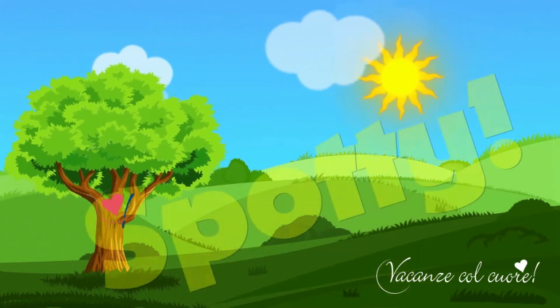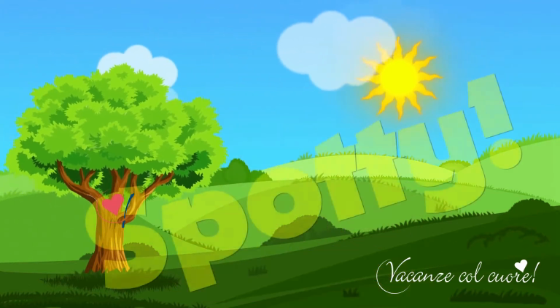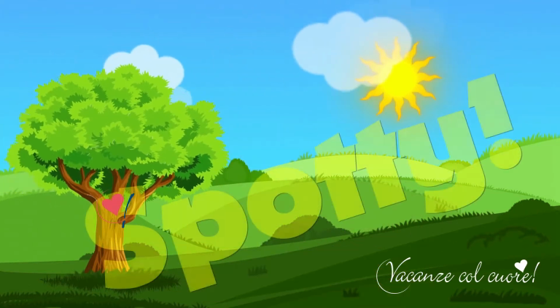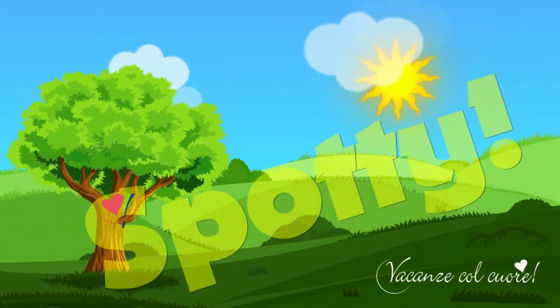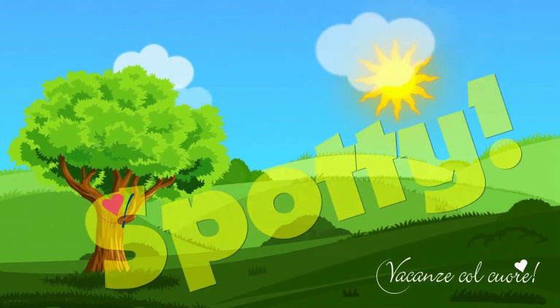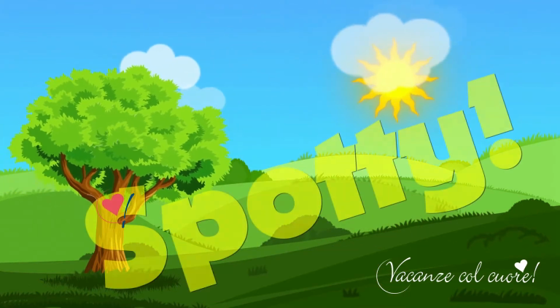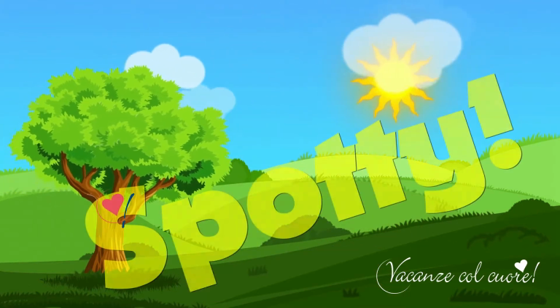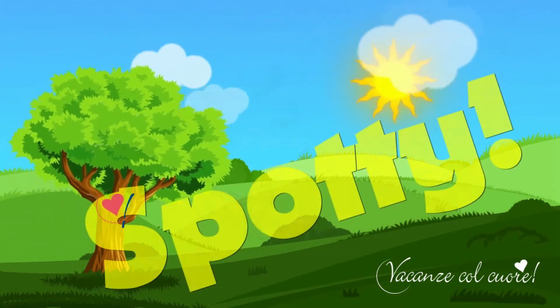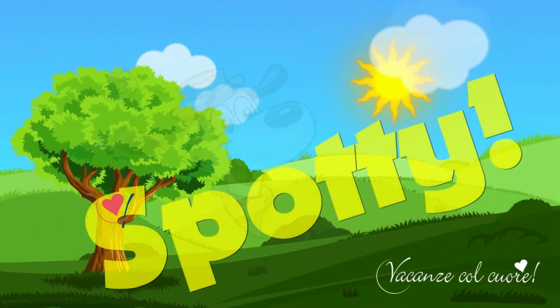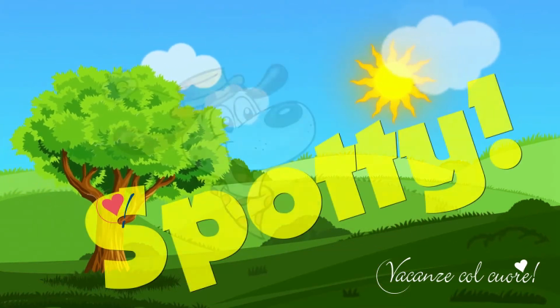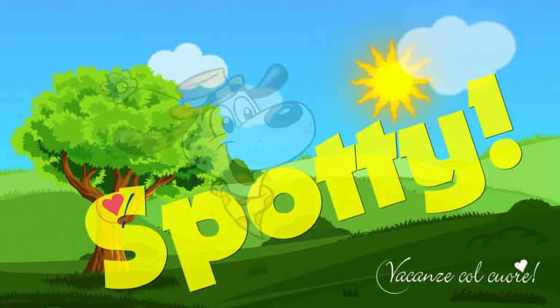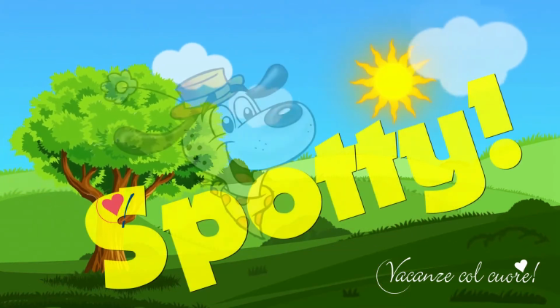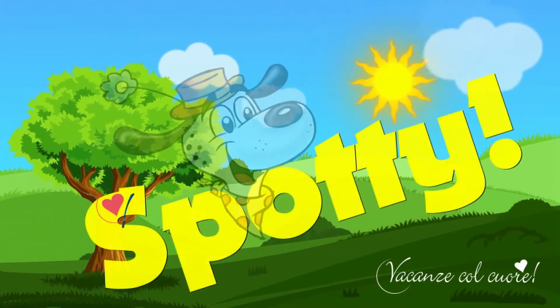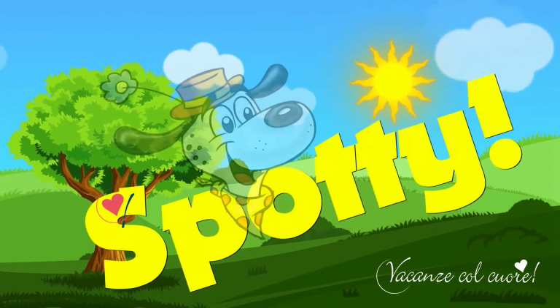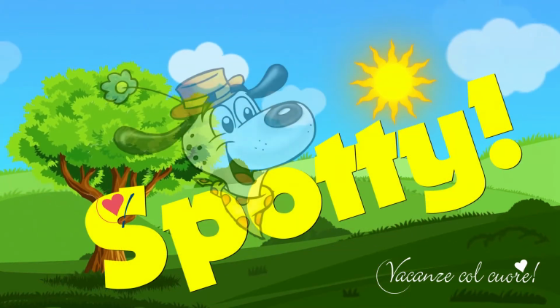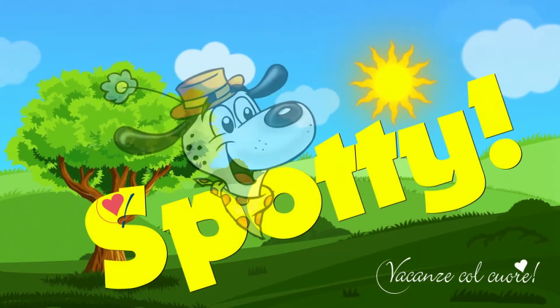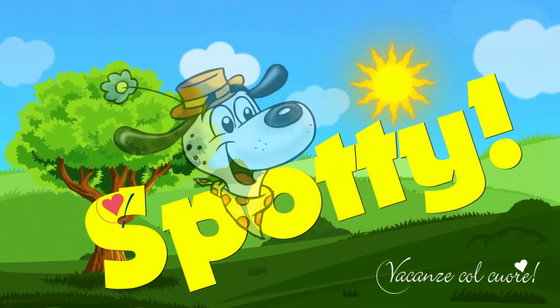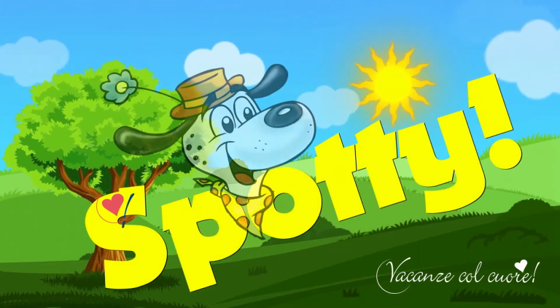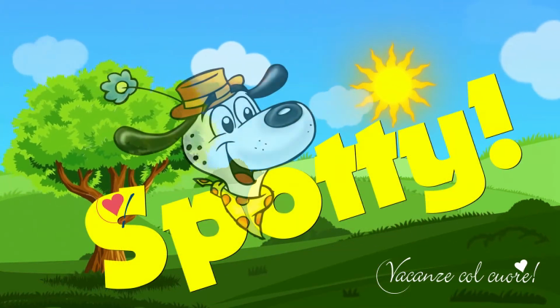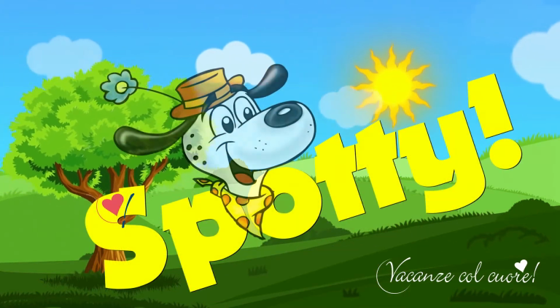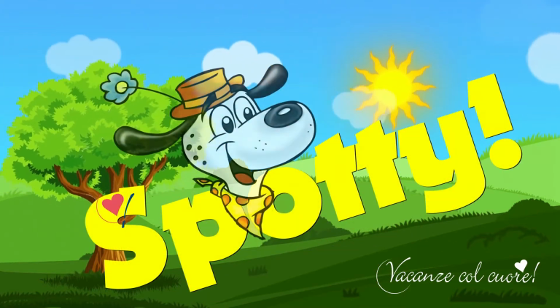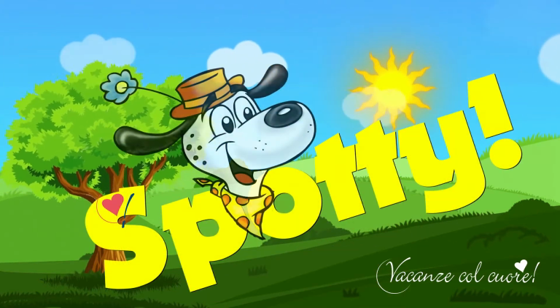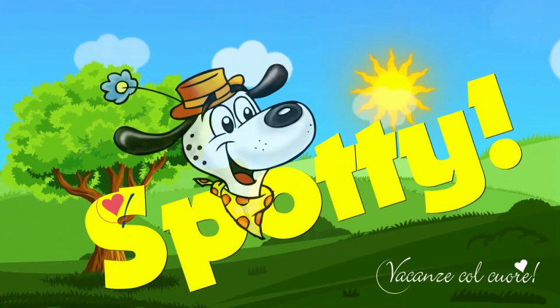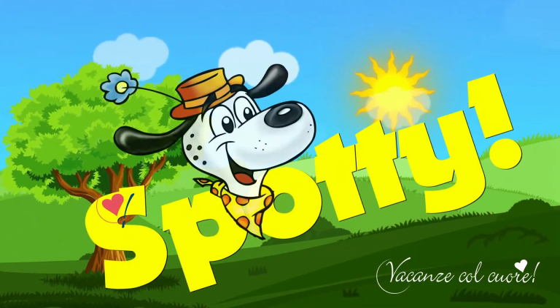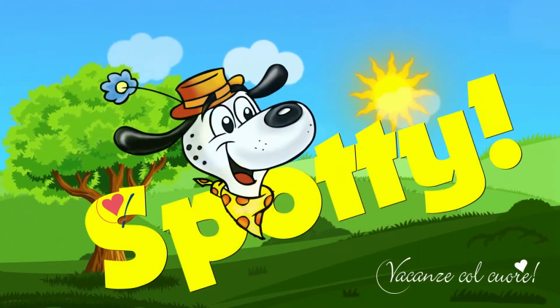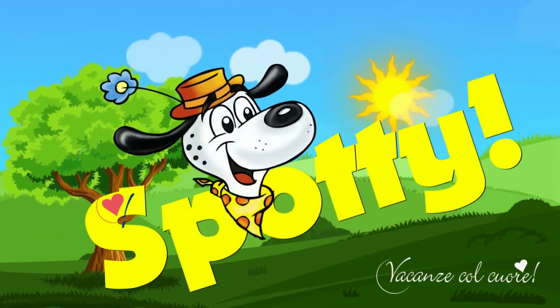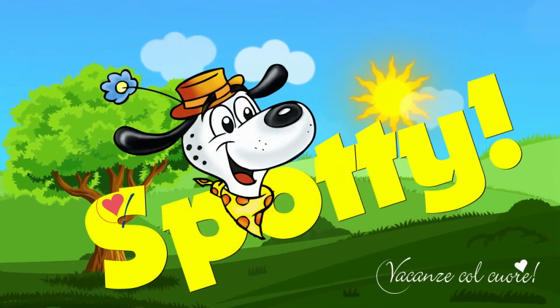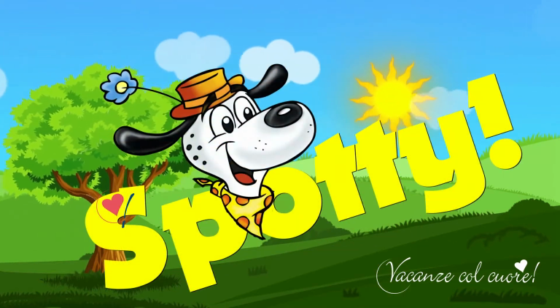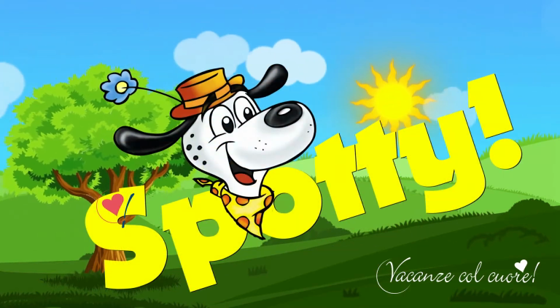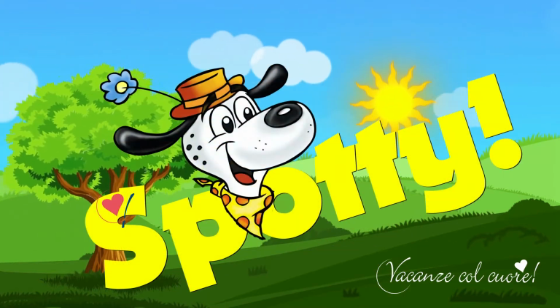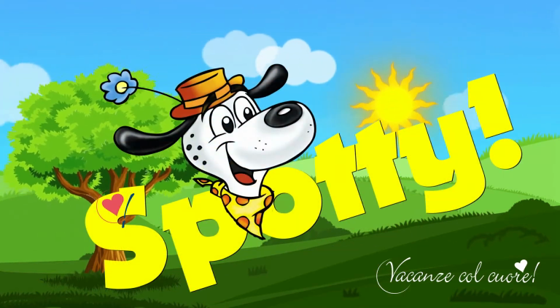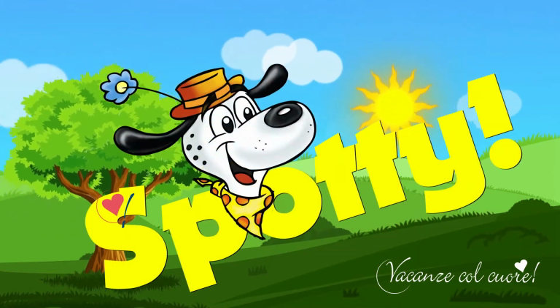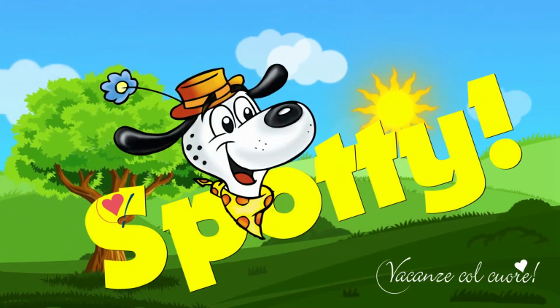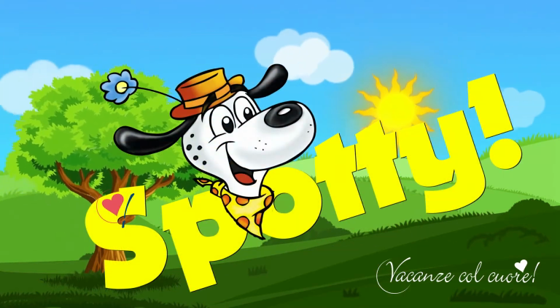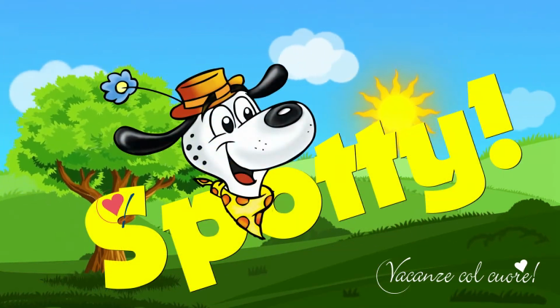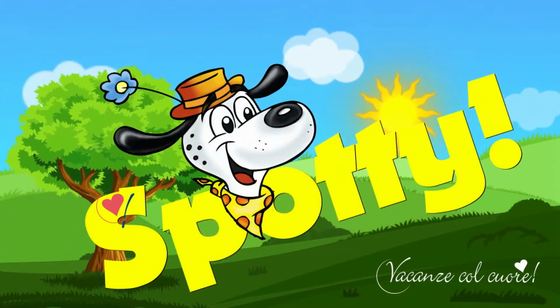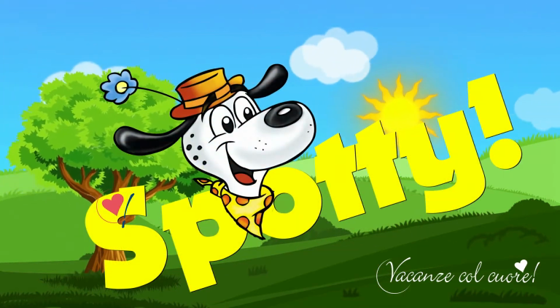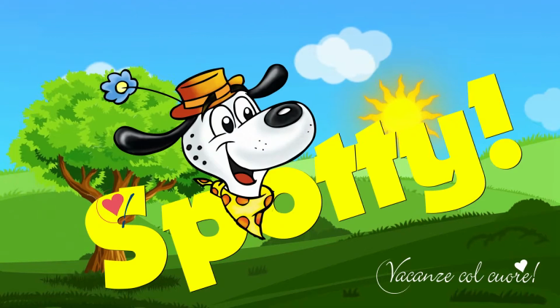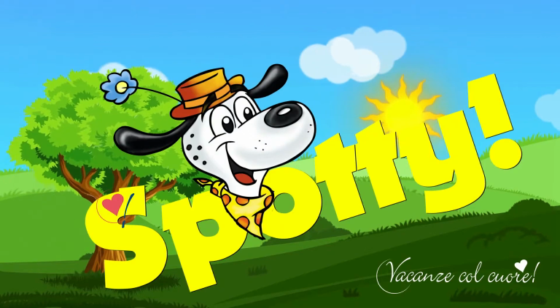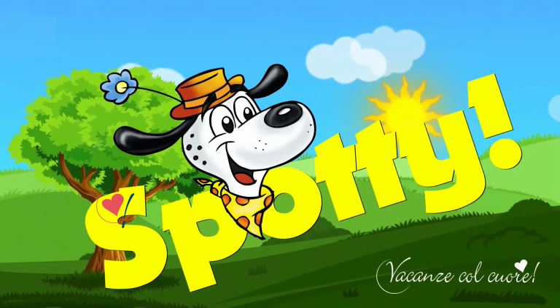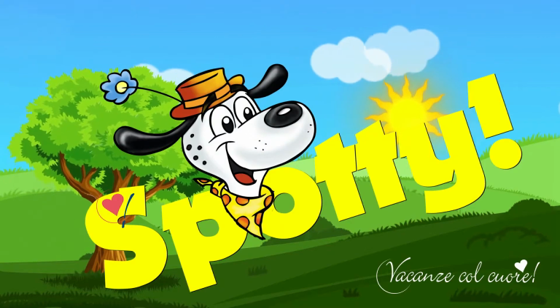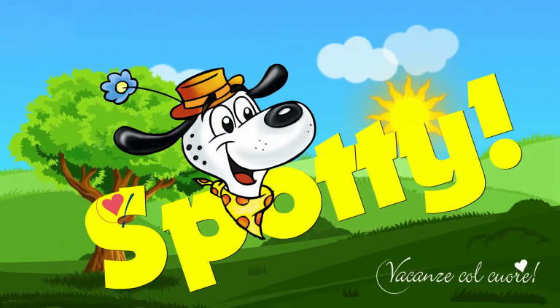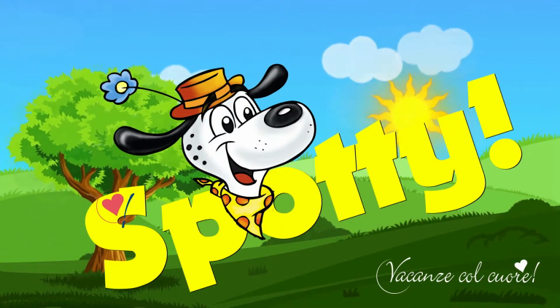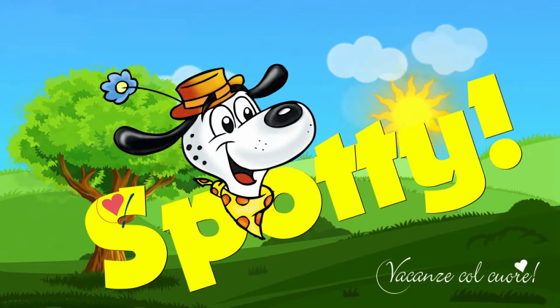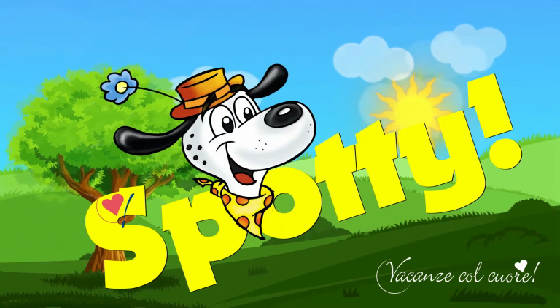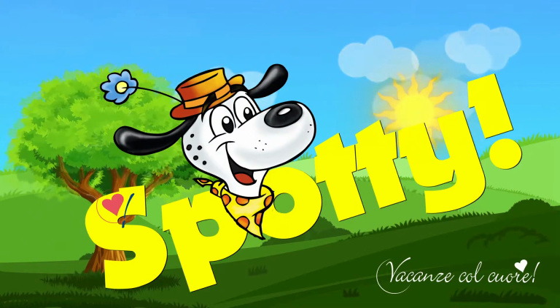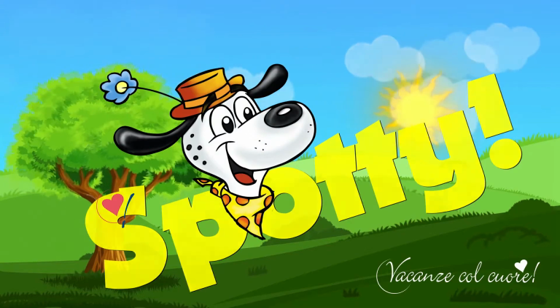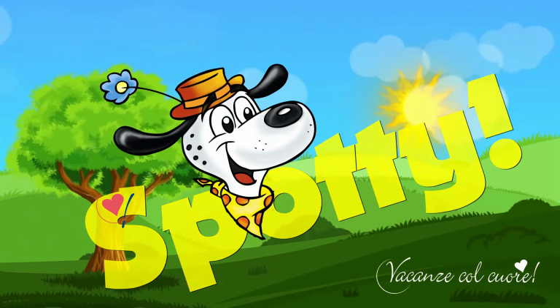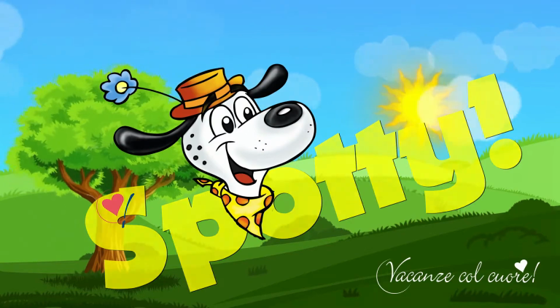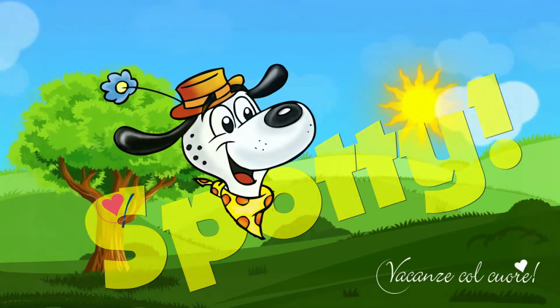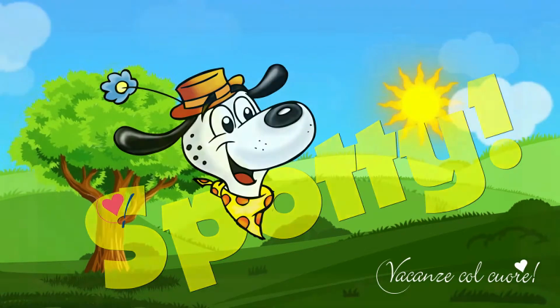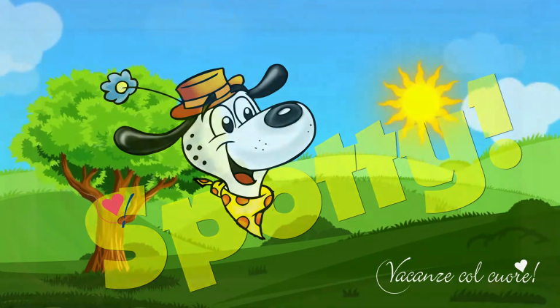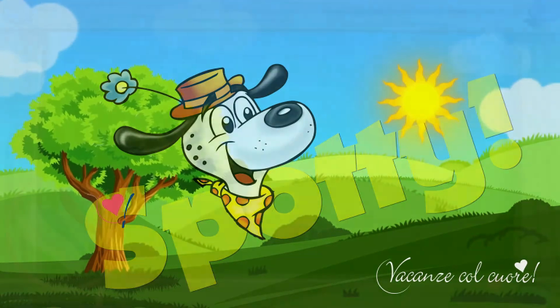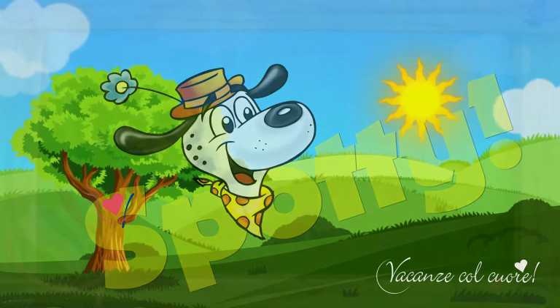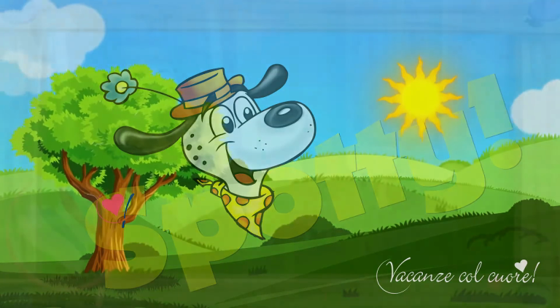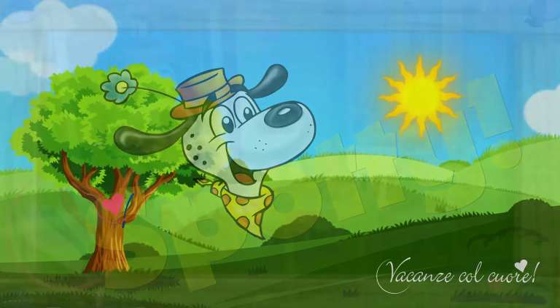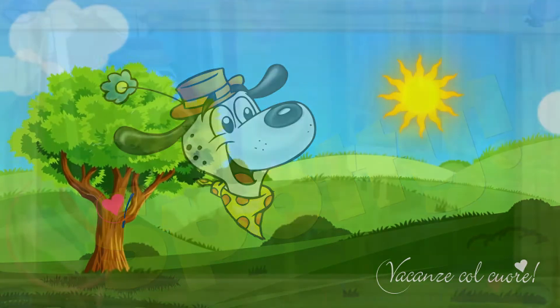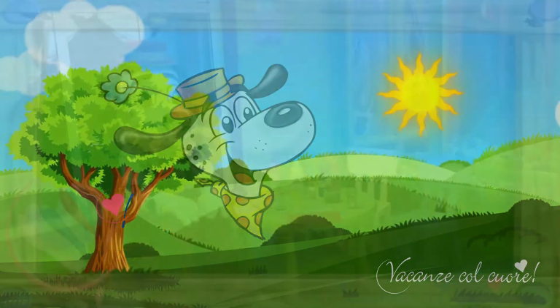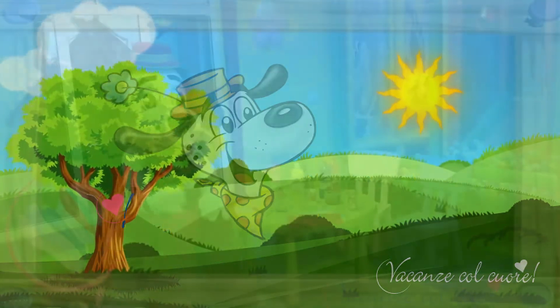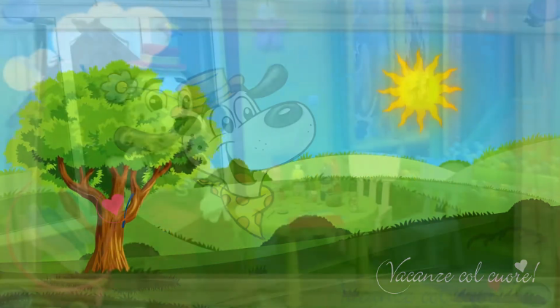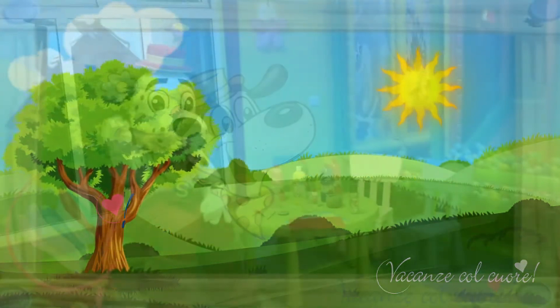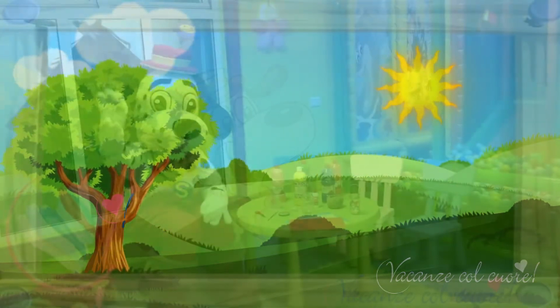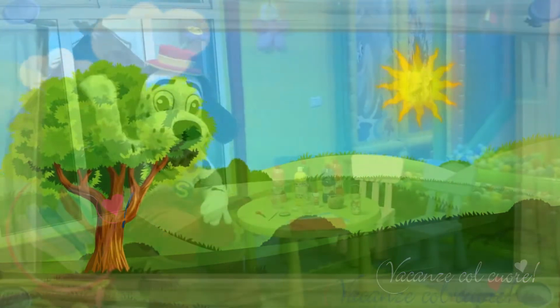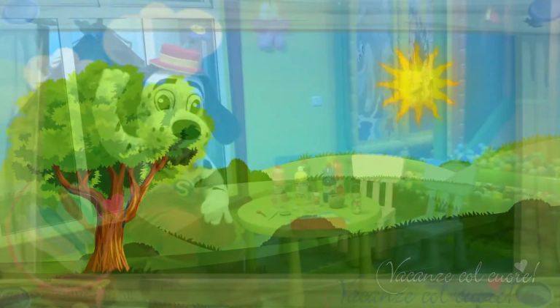See, see, see, Spotty! Head up for Spotty! Spotty is our friend.